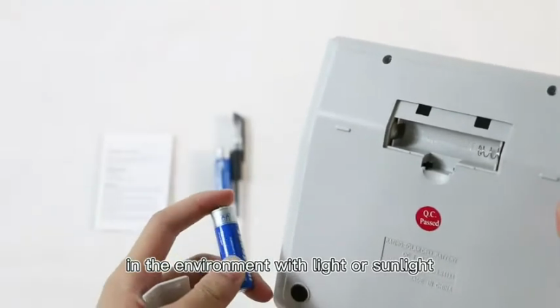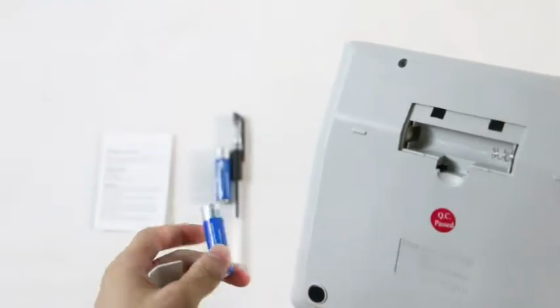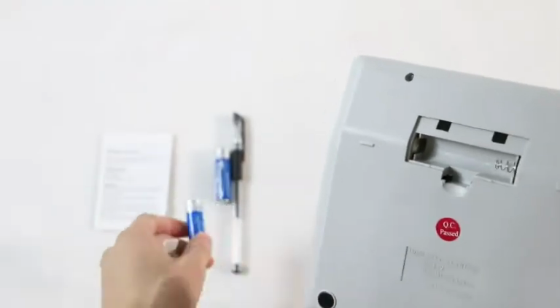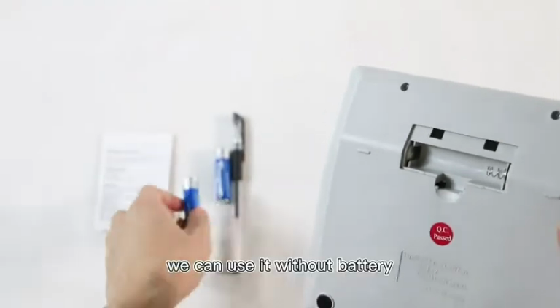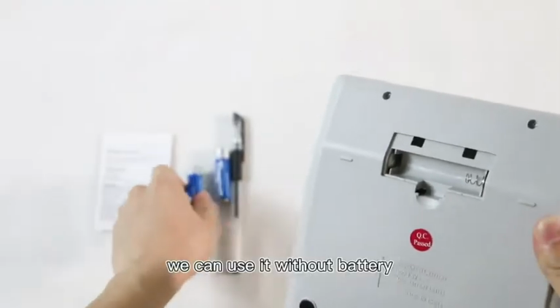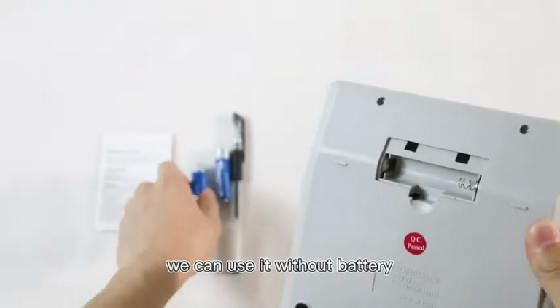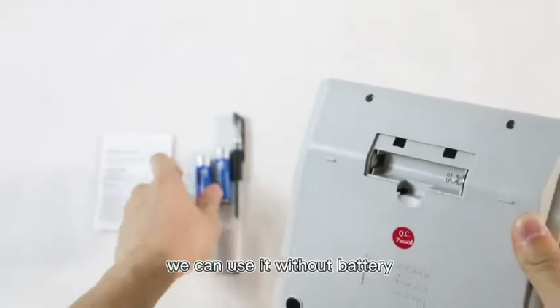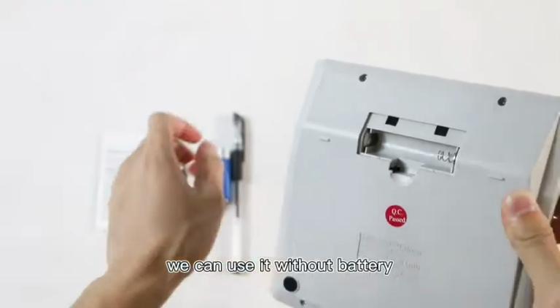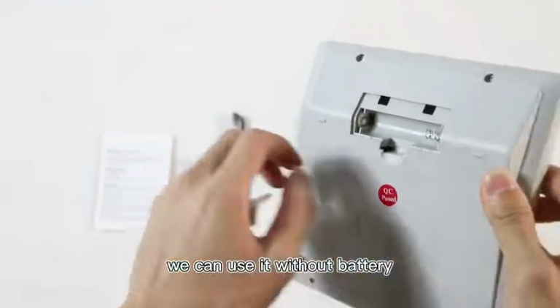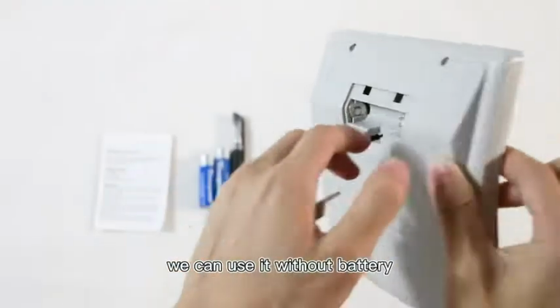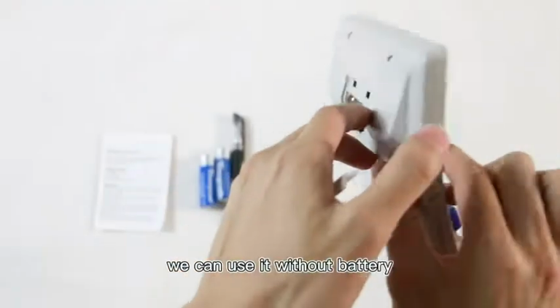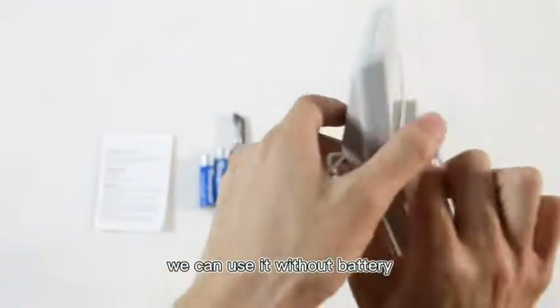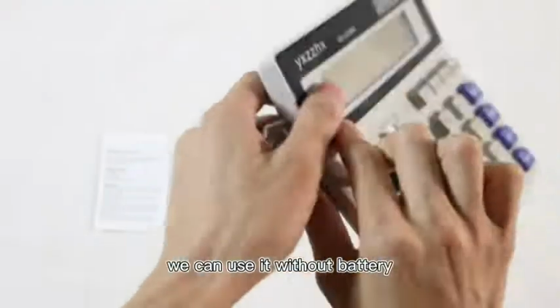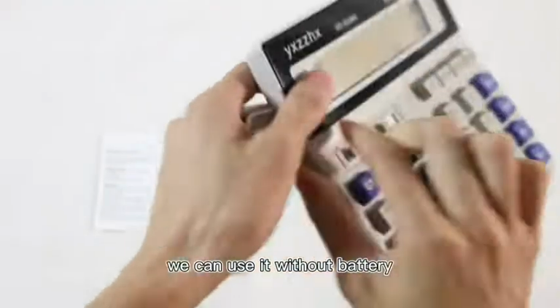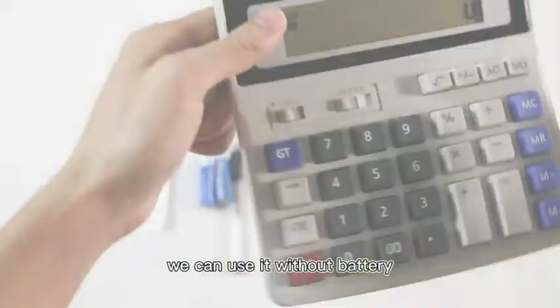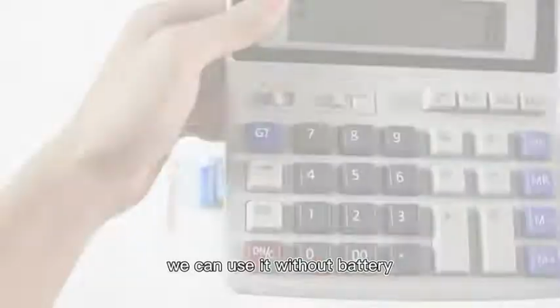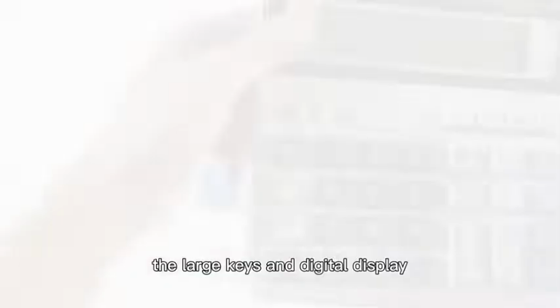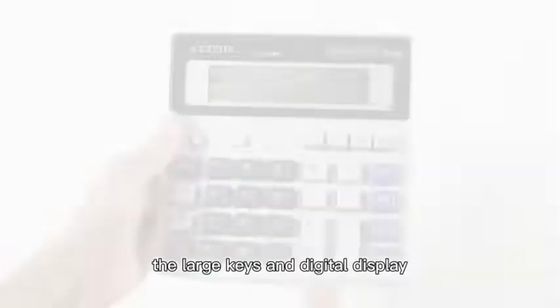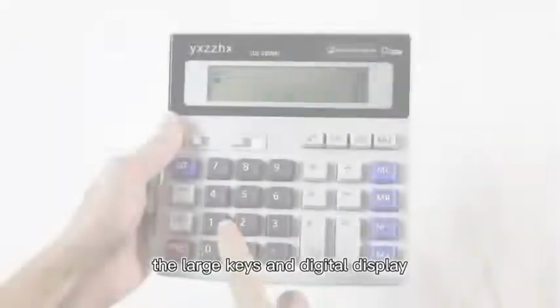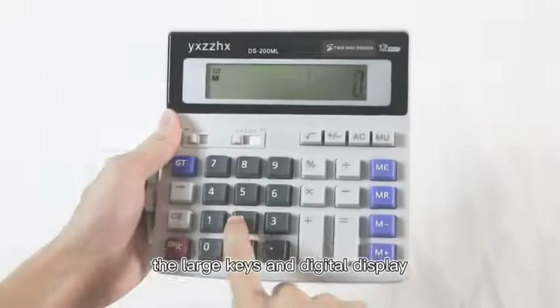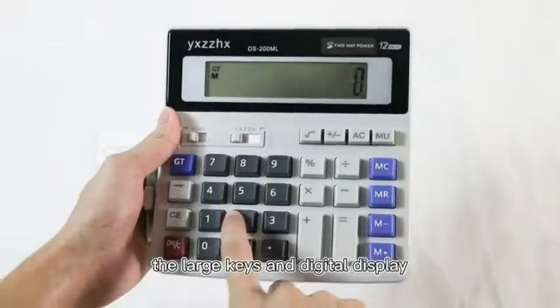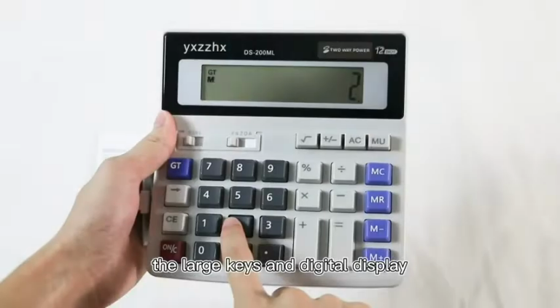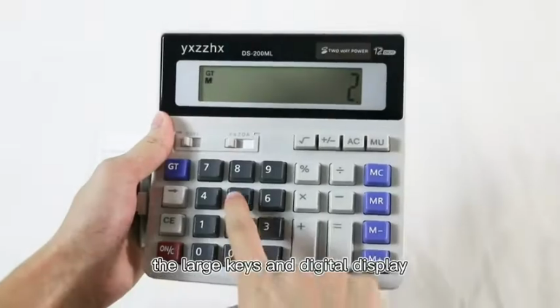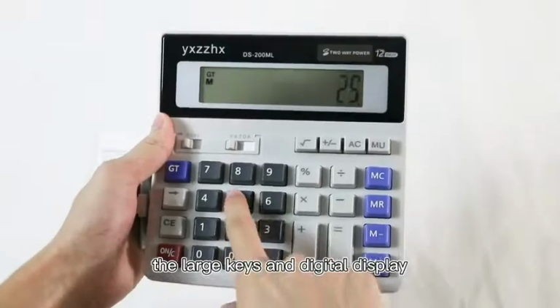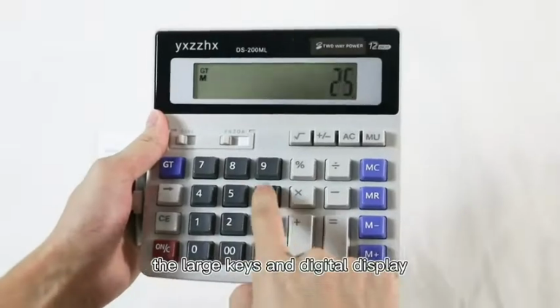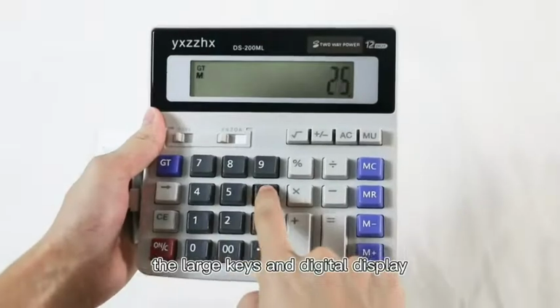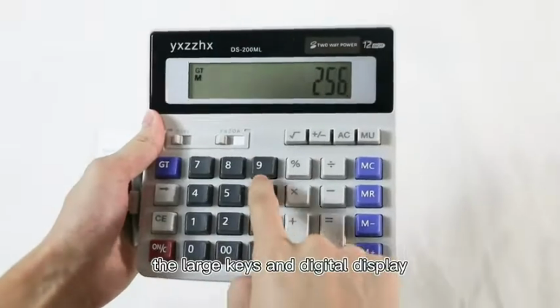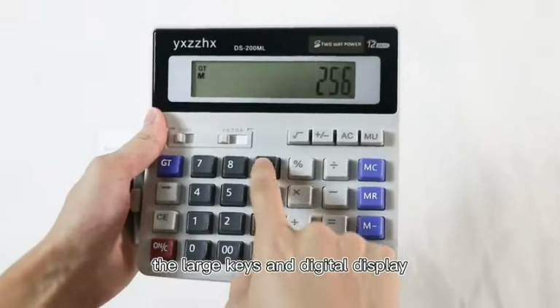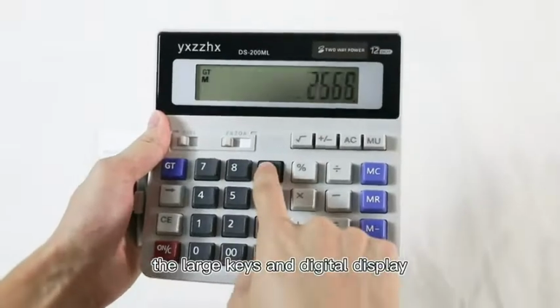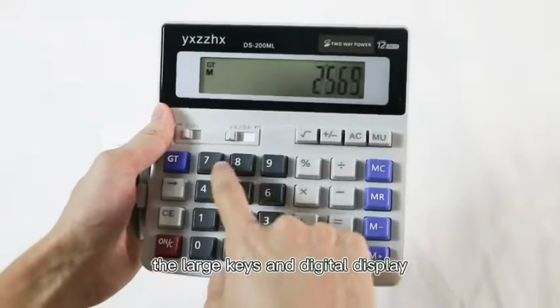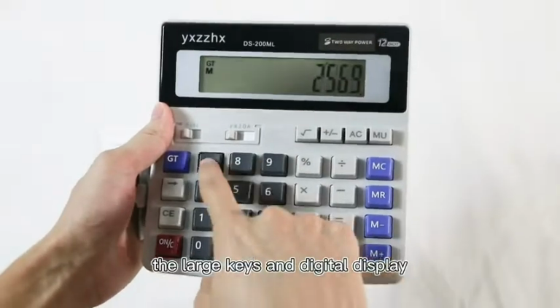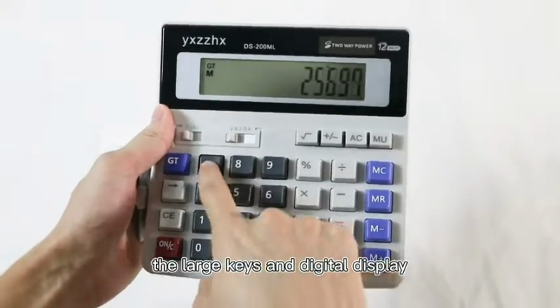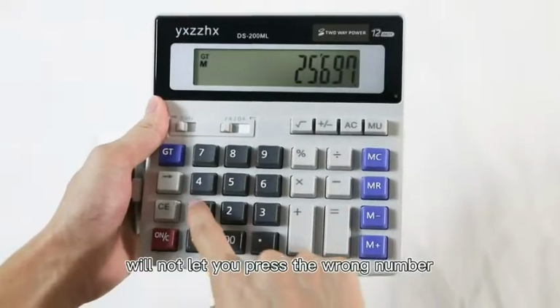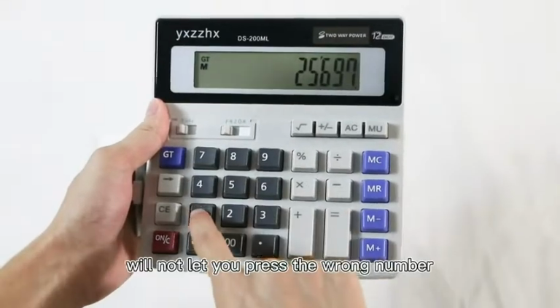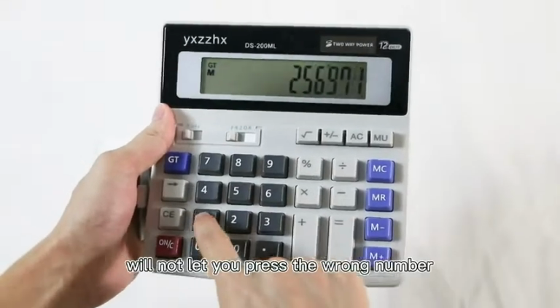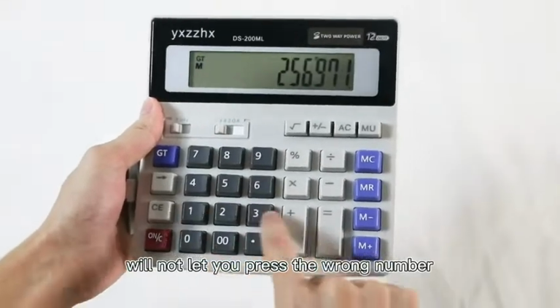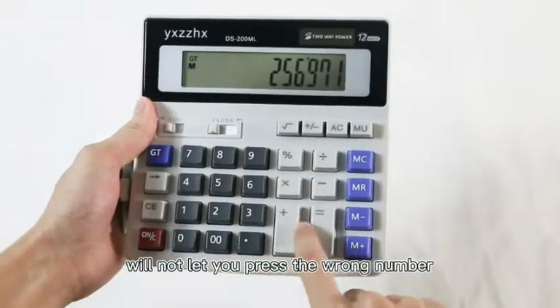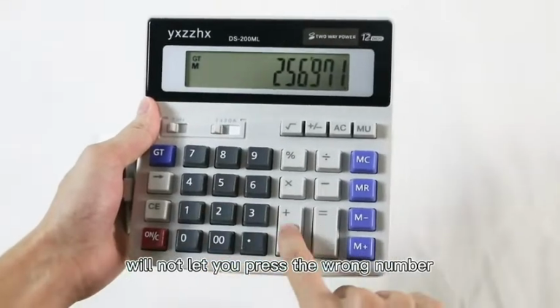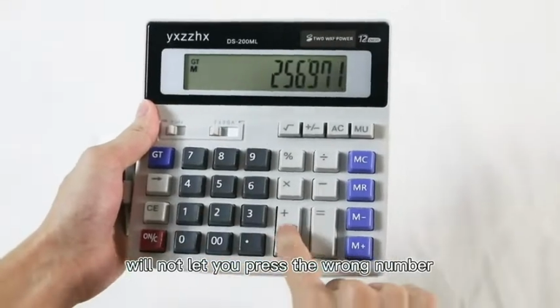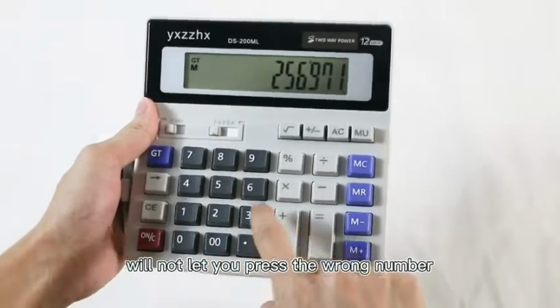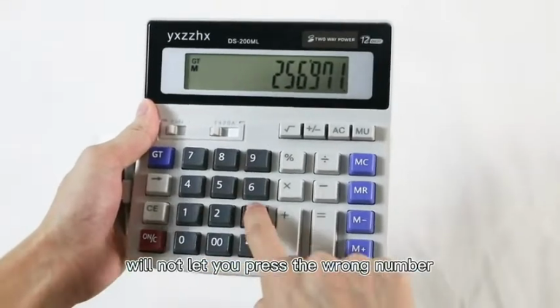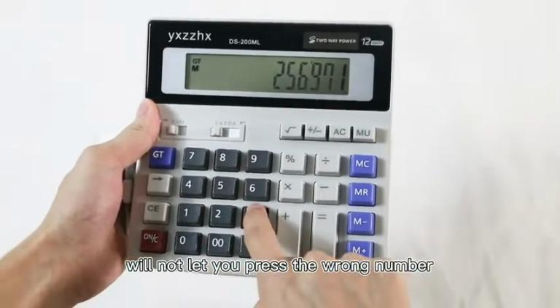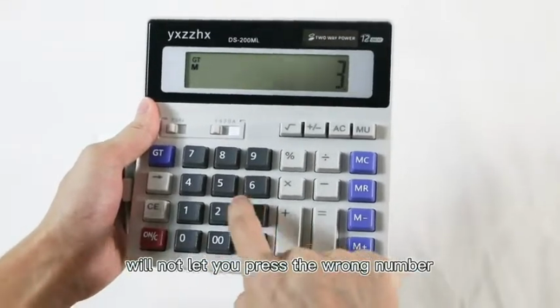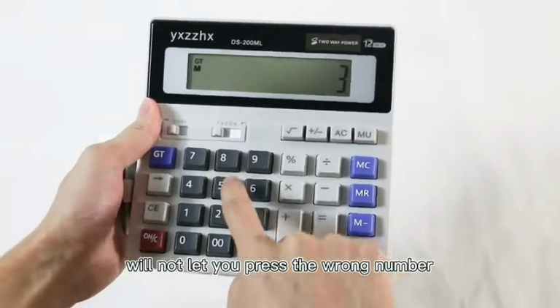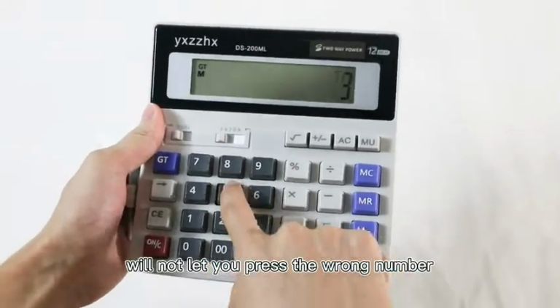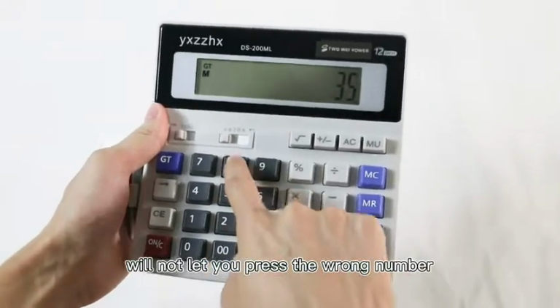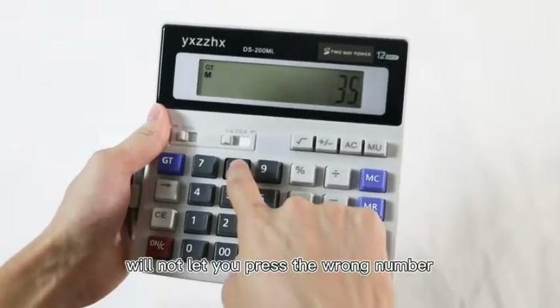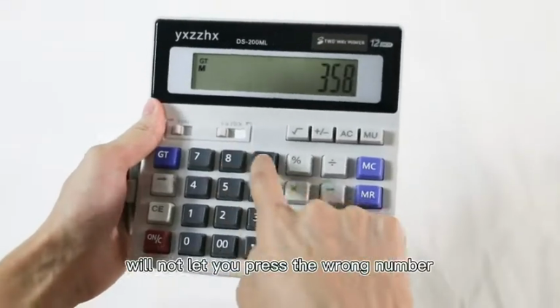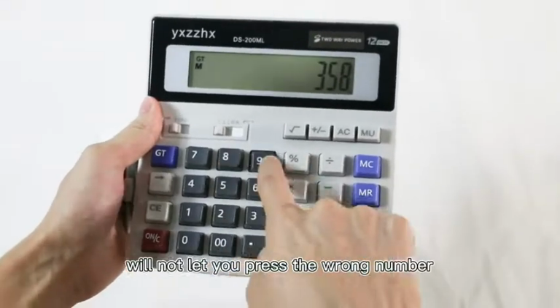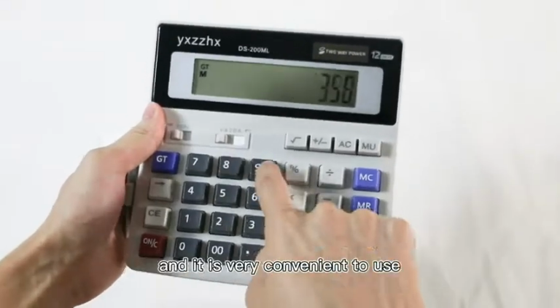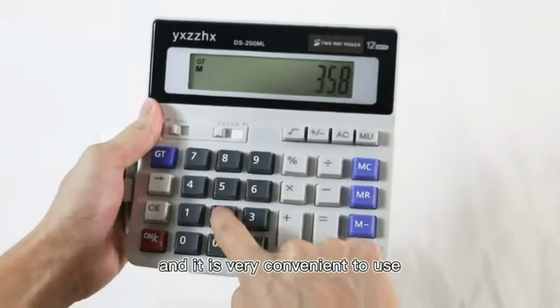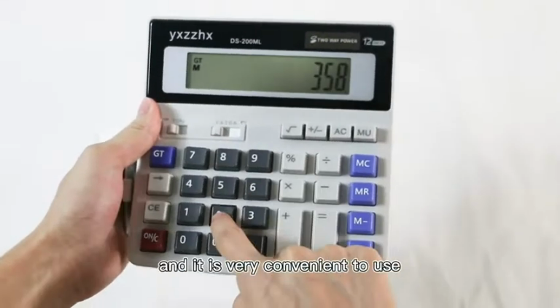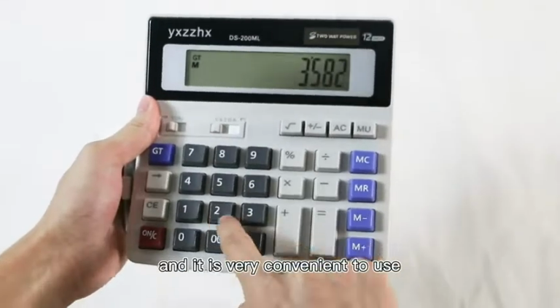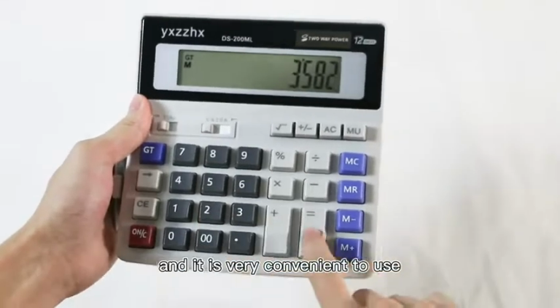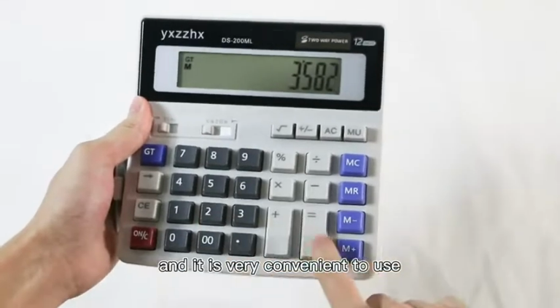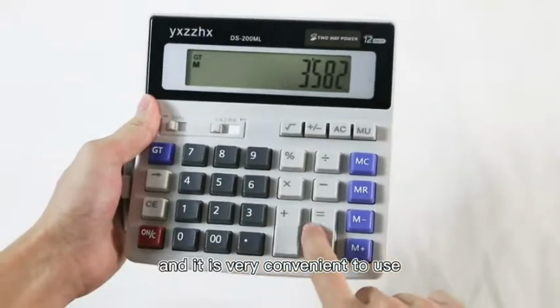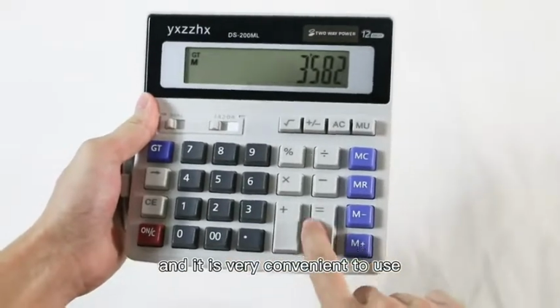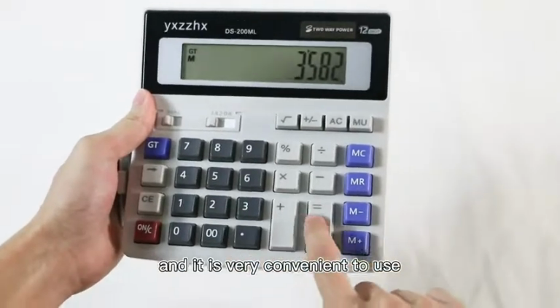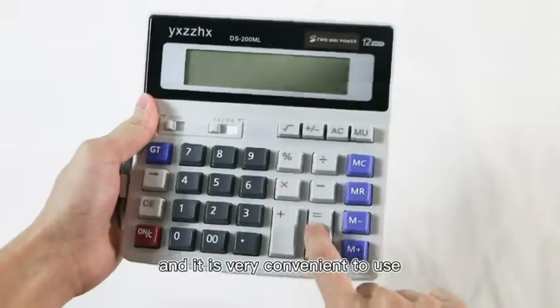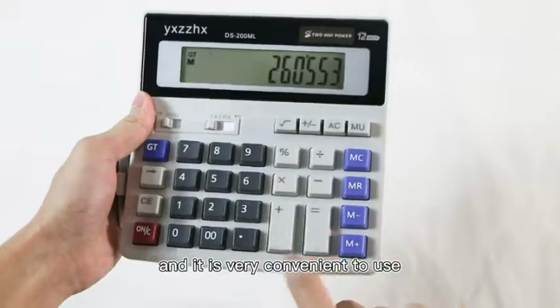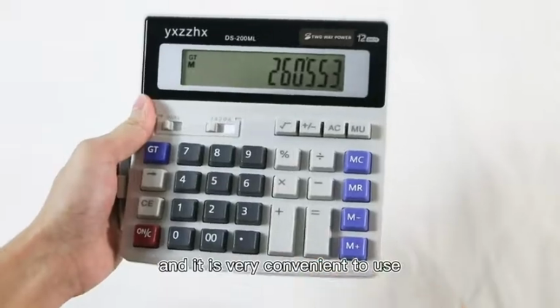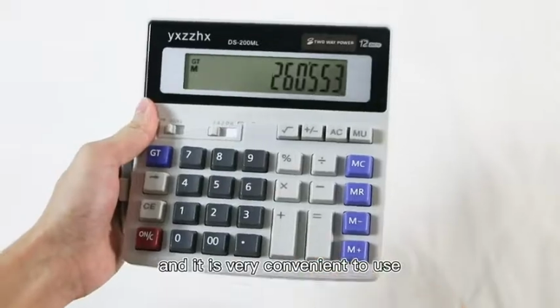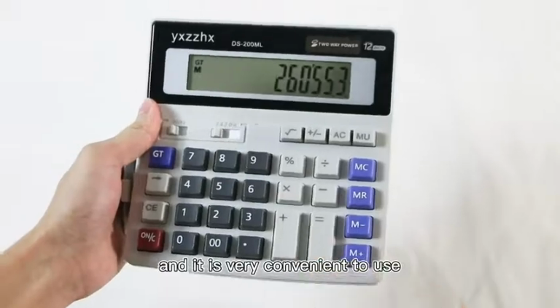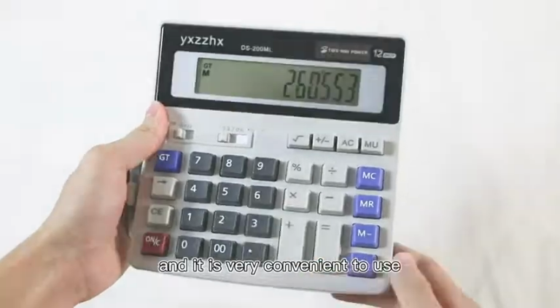we can use it without battery. The large buttons and digital display will not let you press the wrong number, and it is very convenient to use.